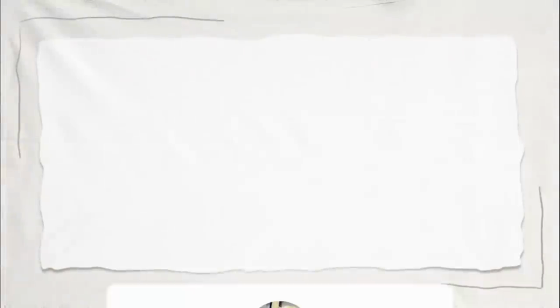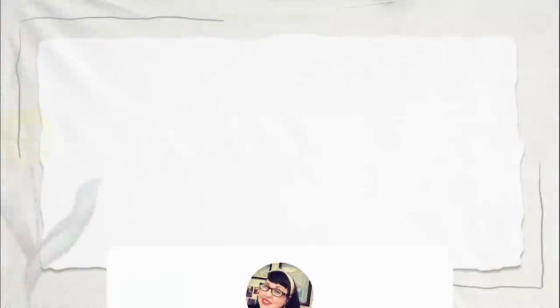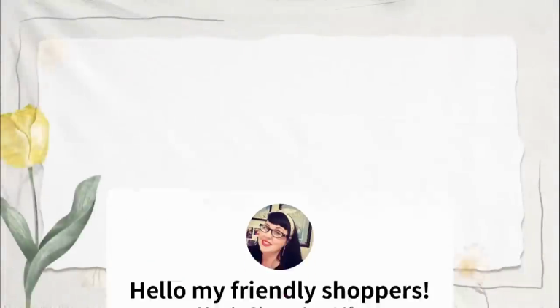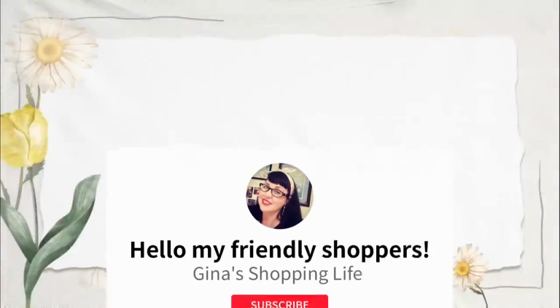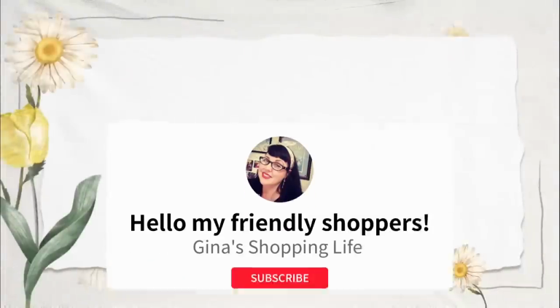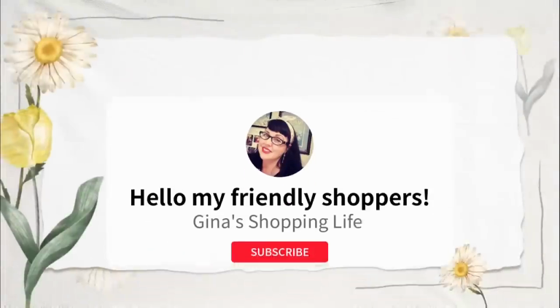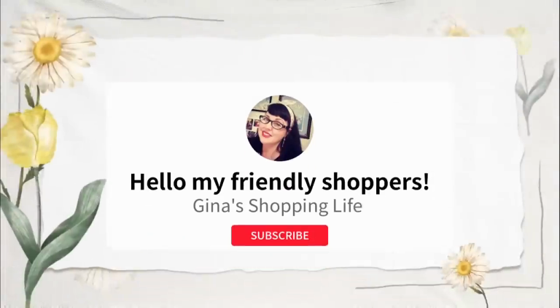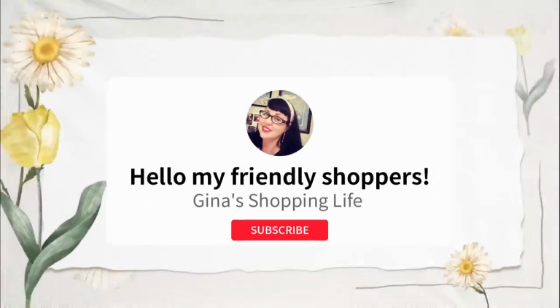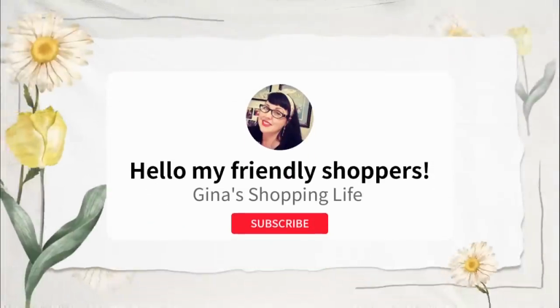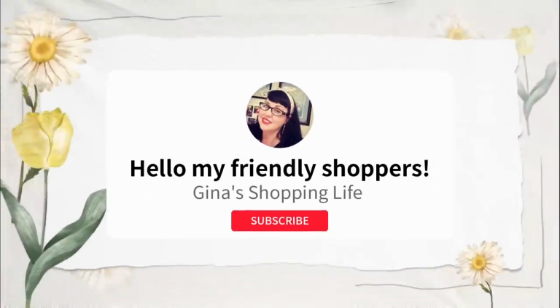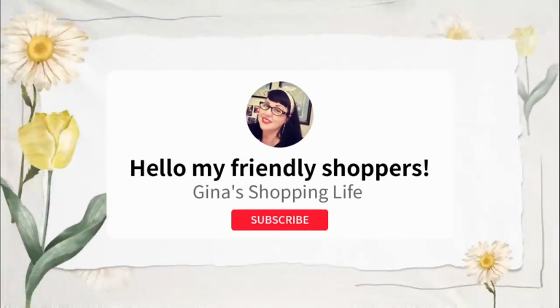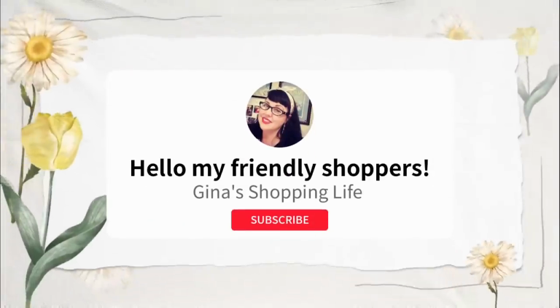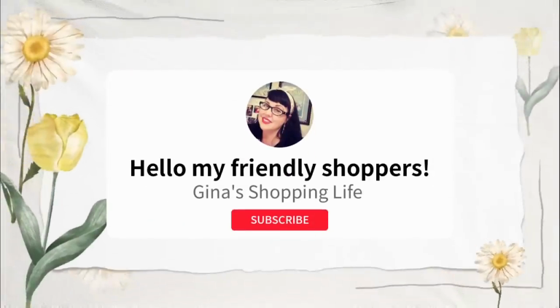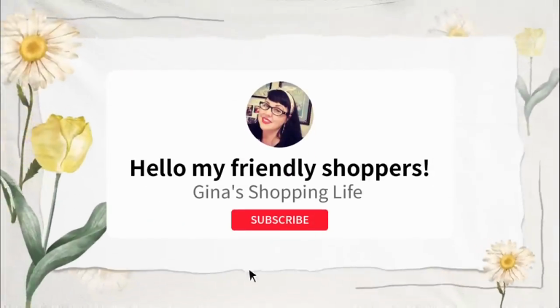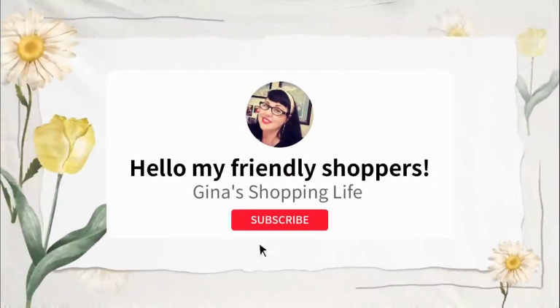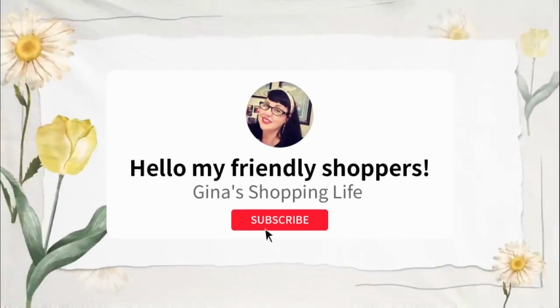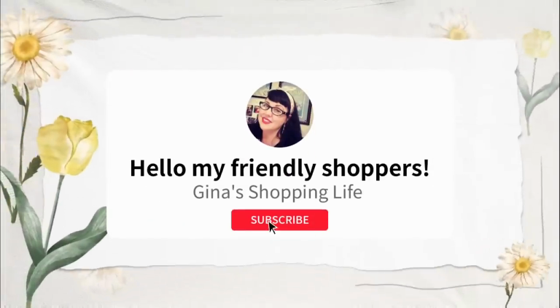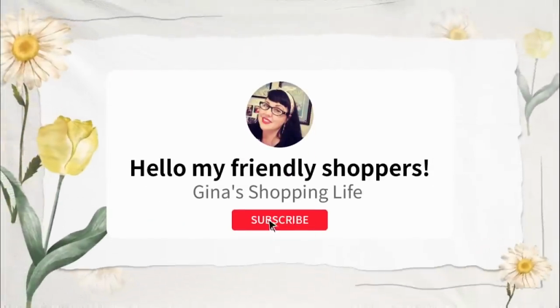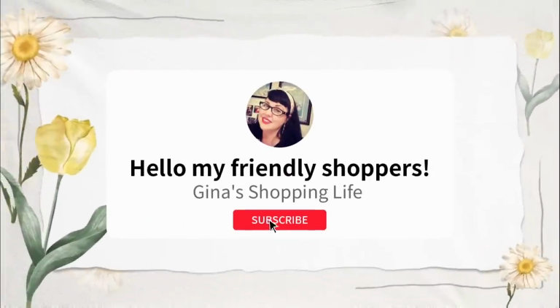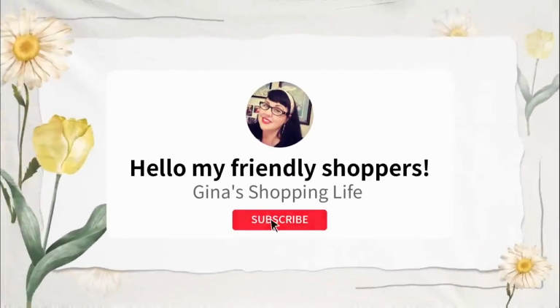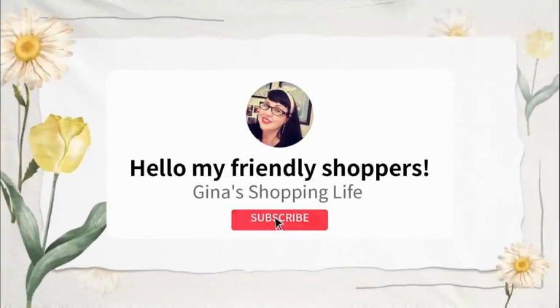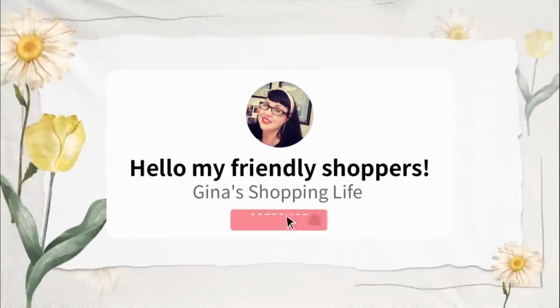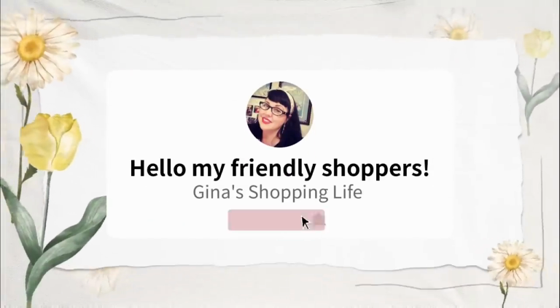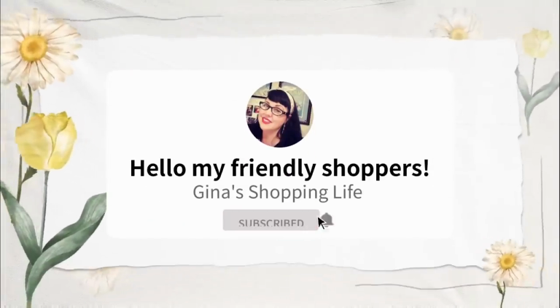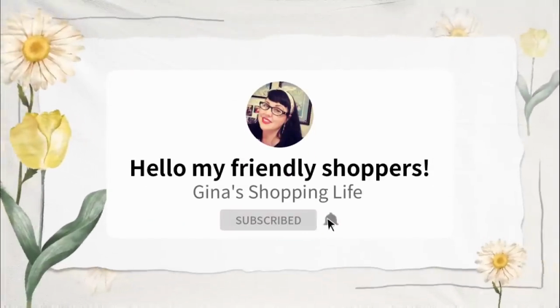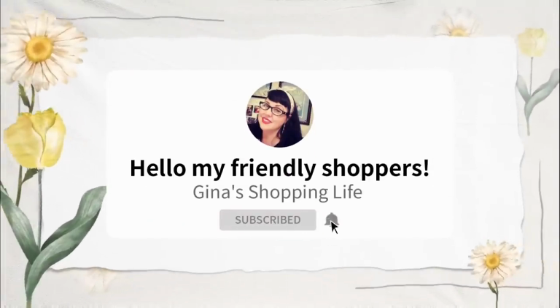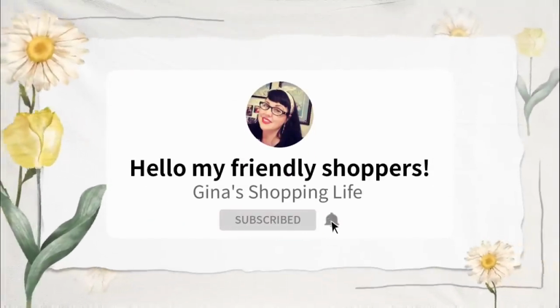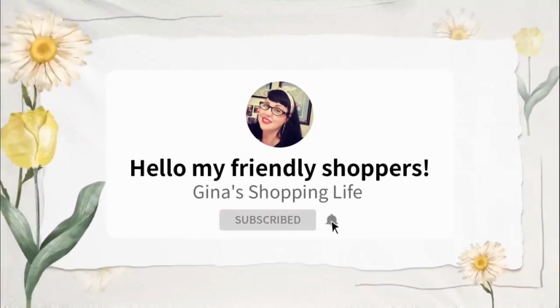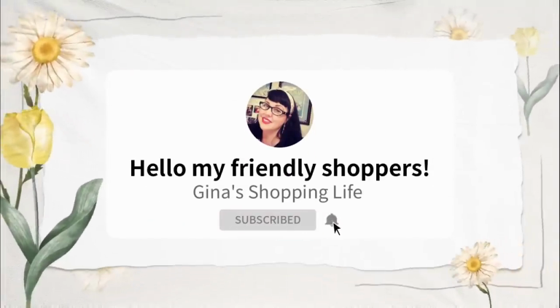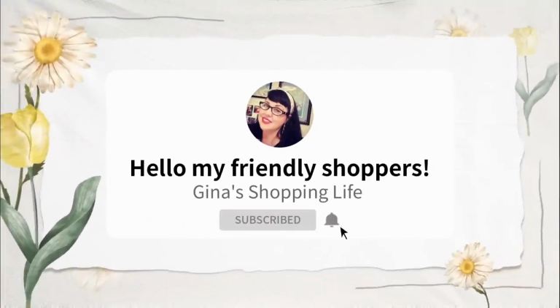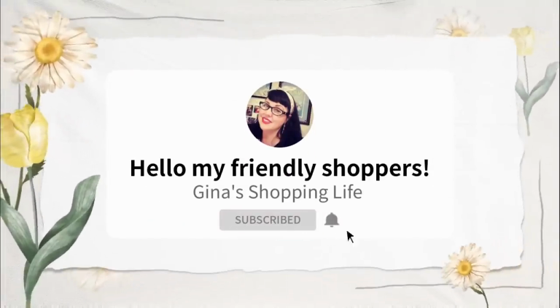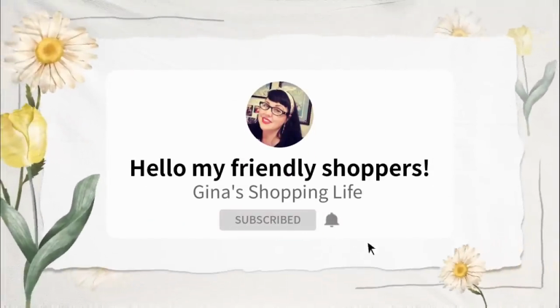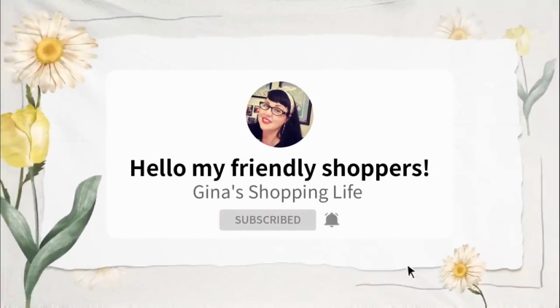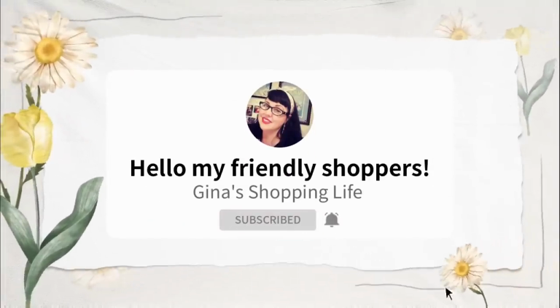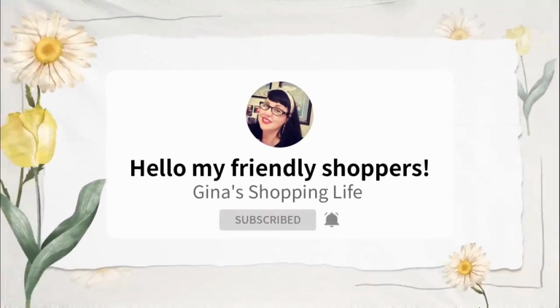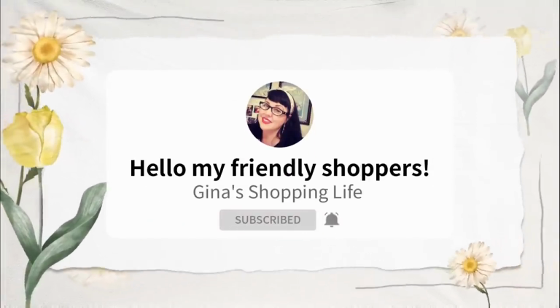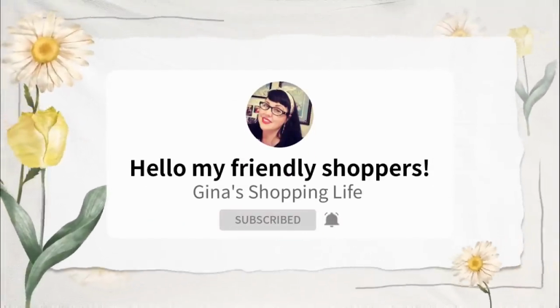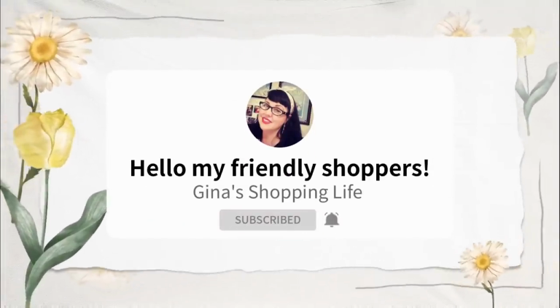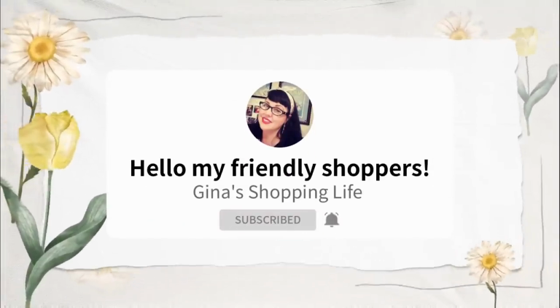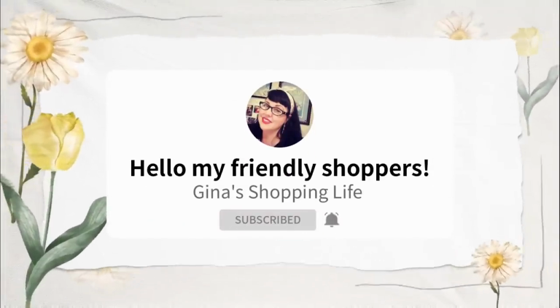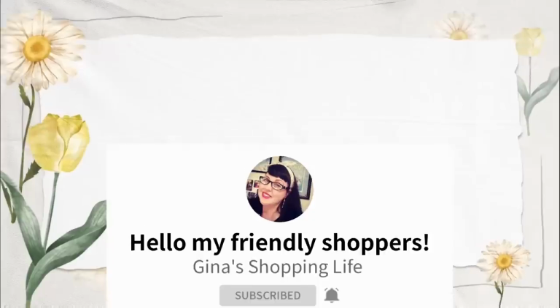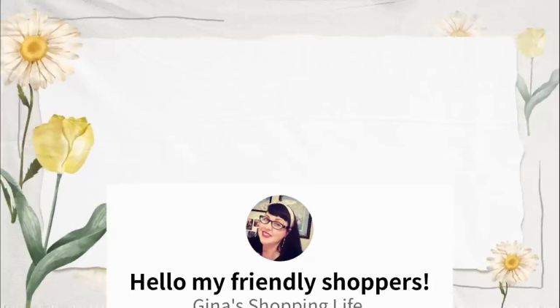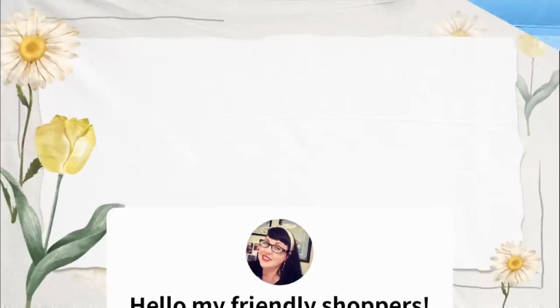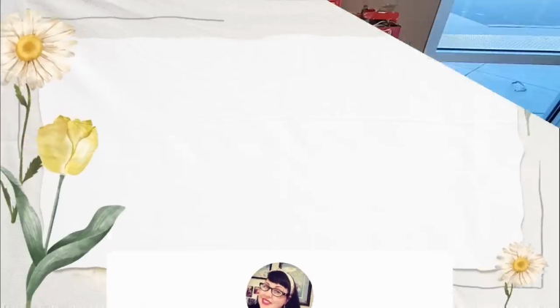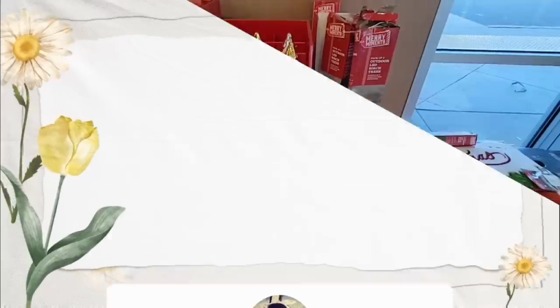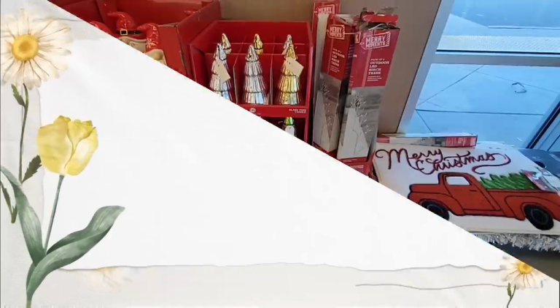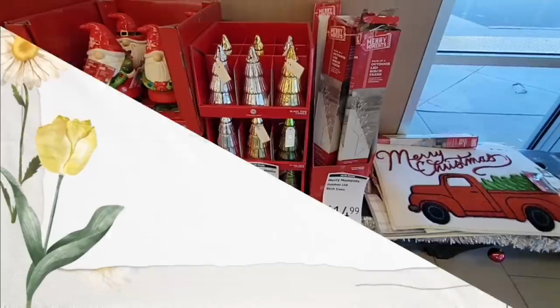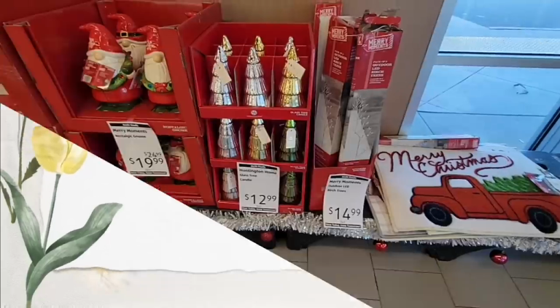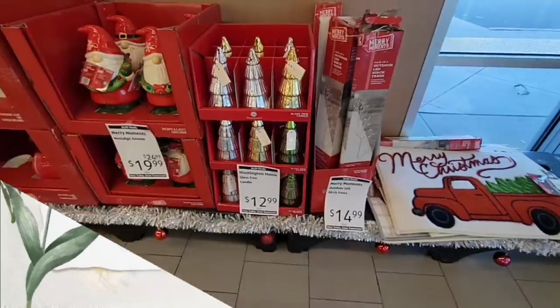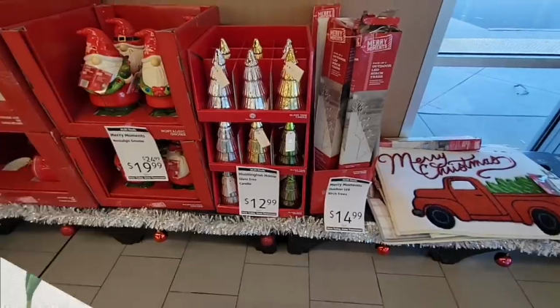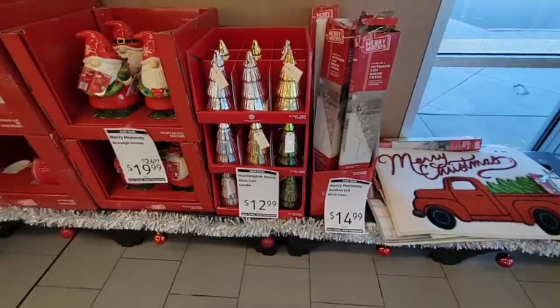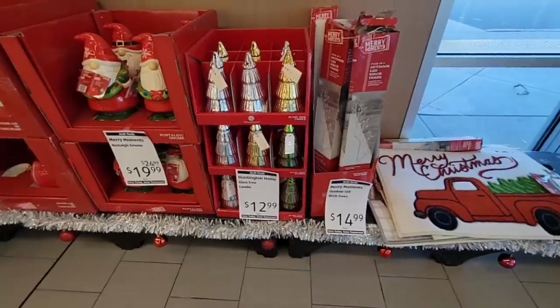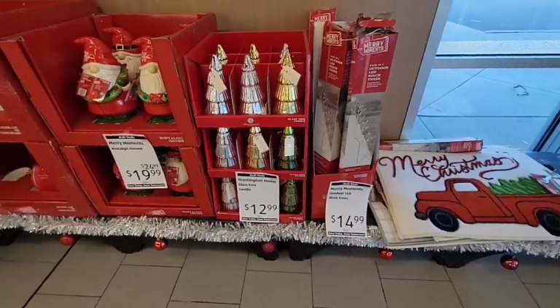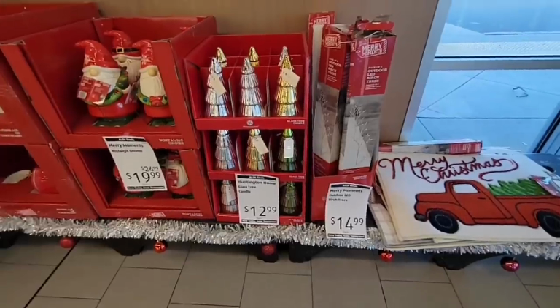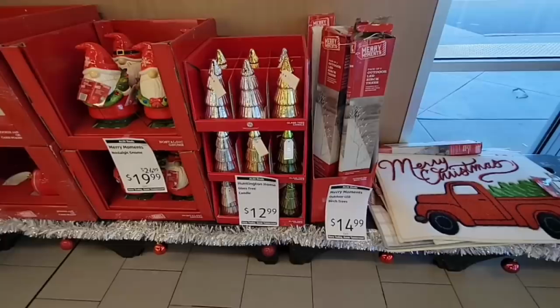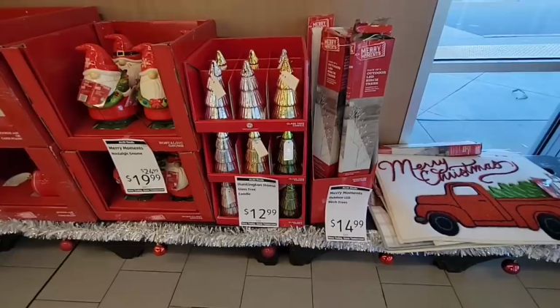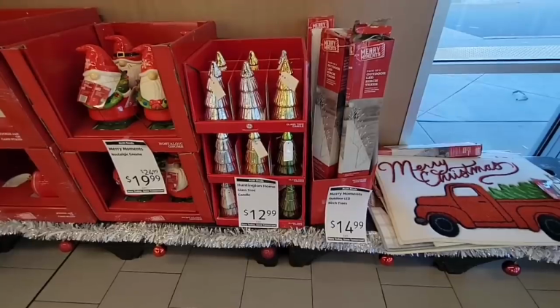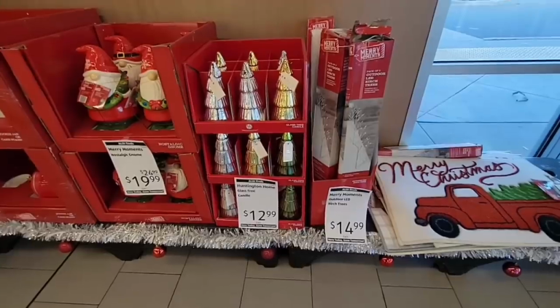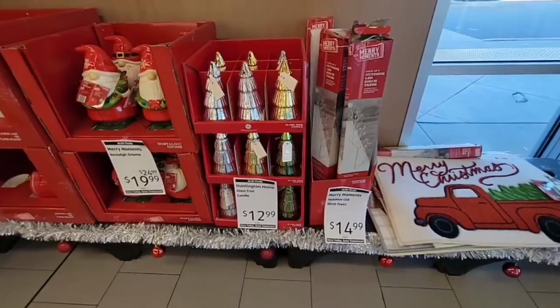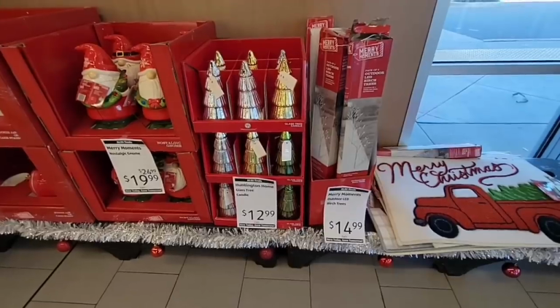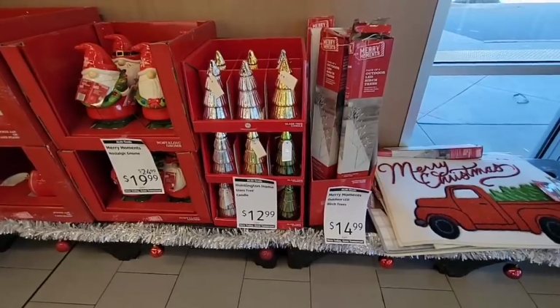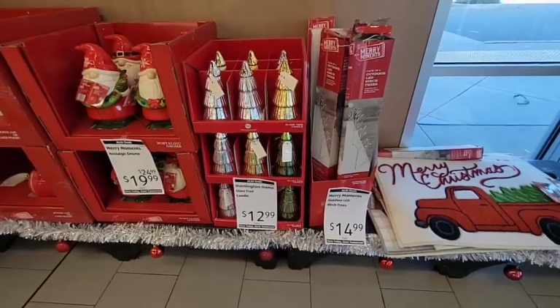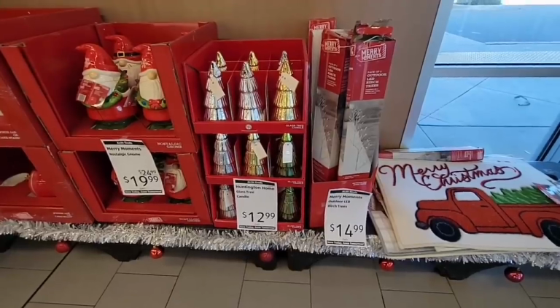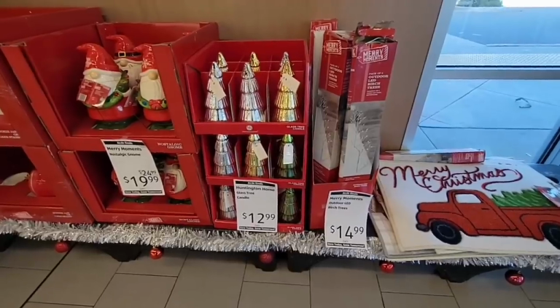Well, hello my friendly shoppers and welcome back. This is Gina. I hope you are doing well. So I am back at Aldi.